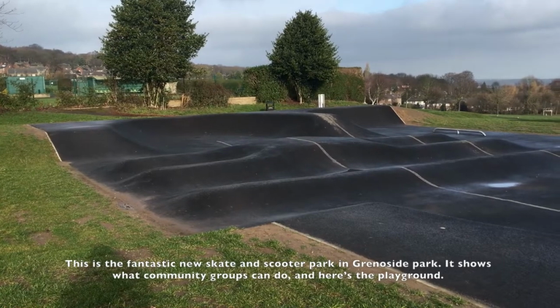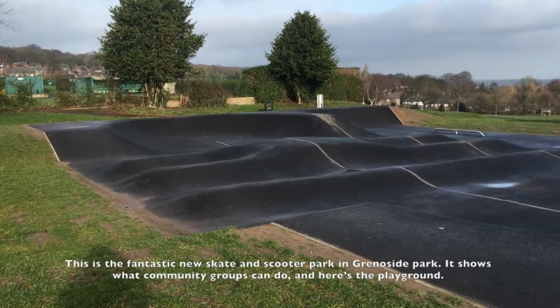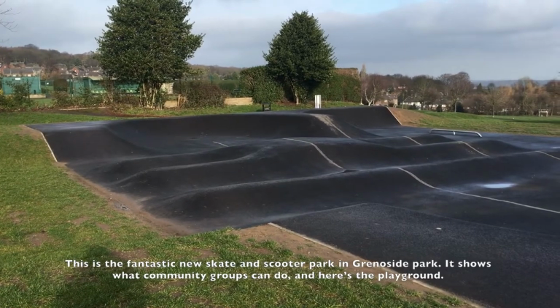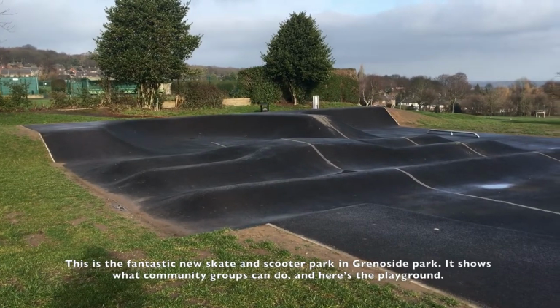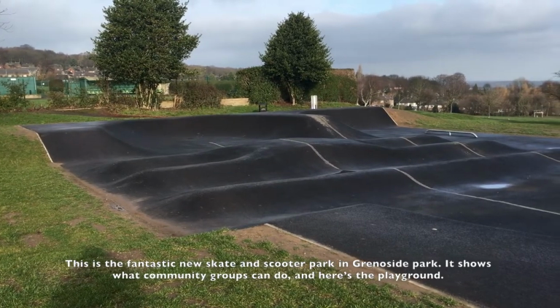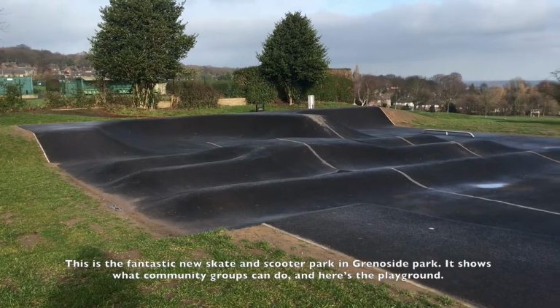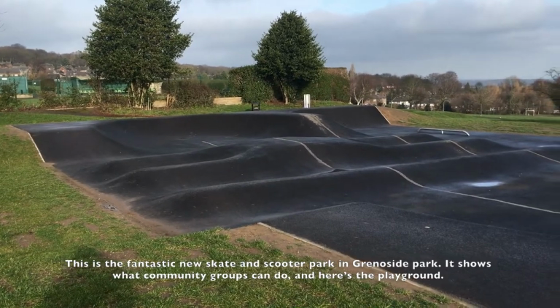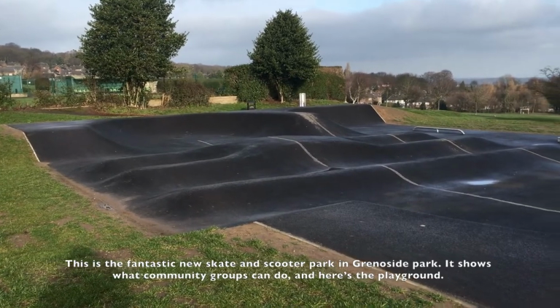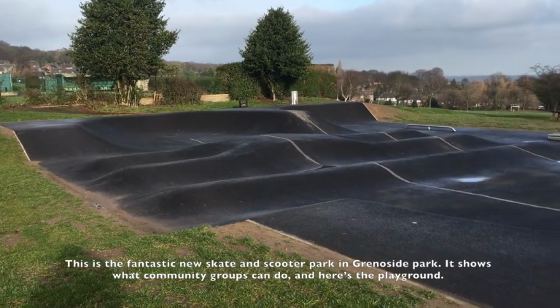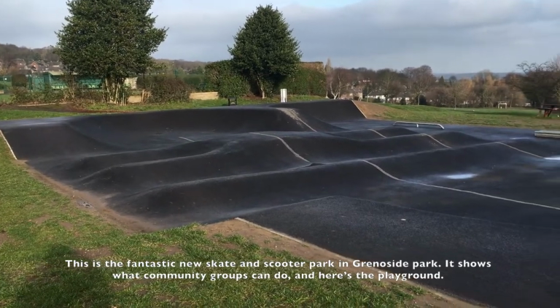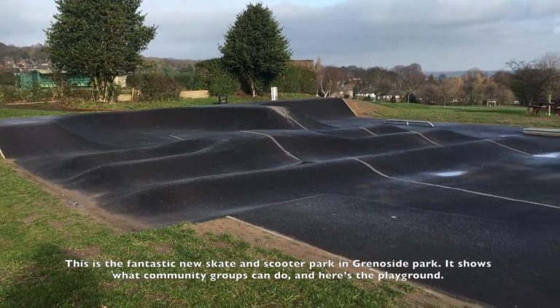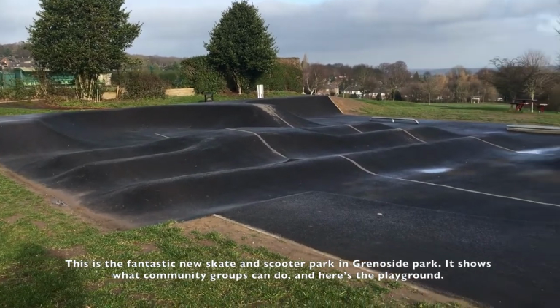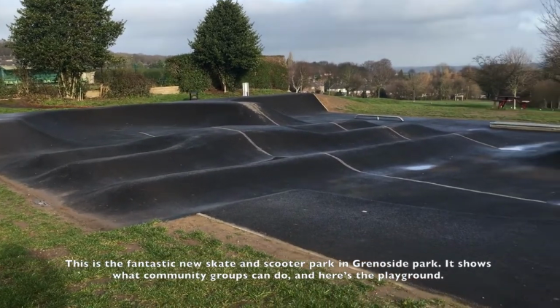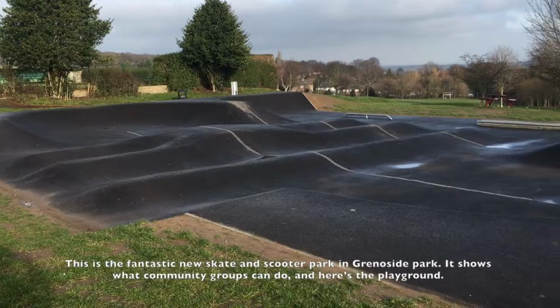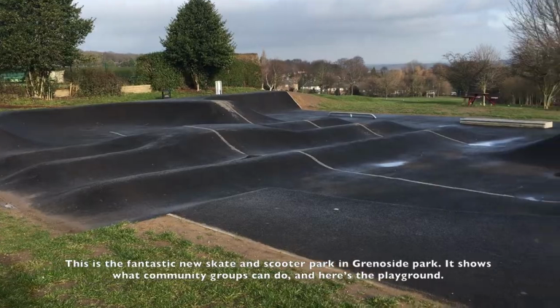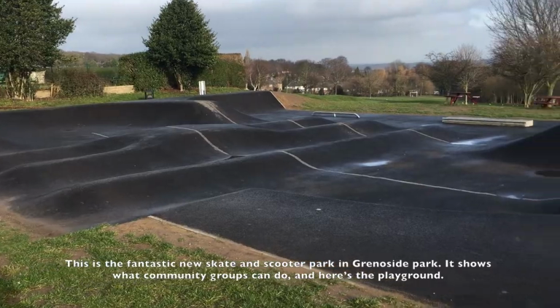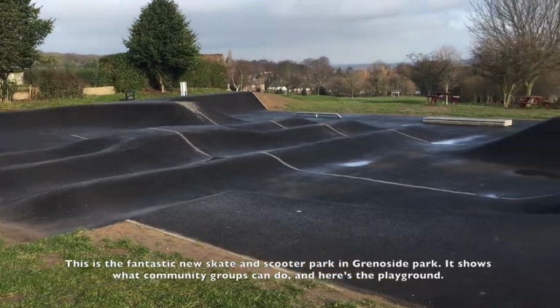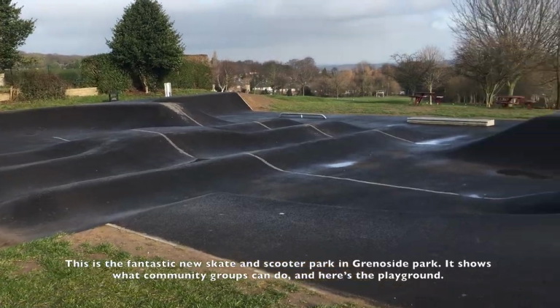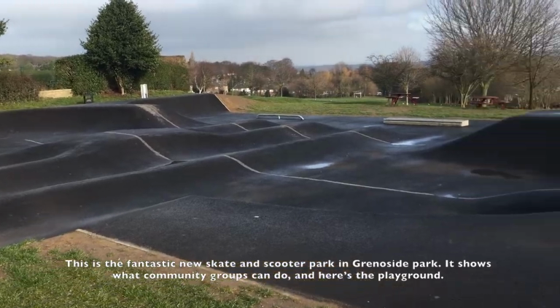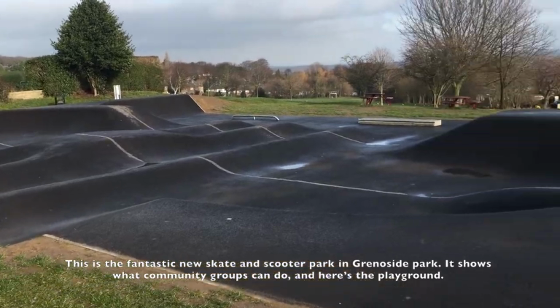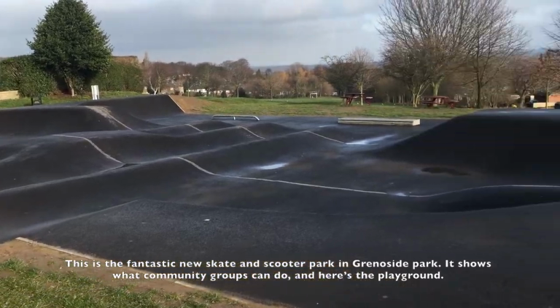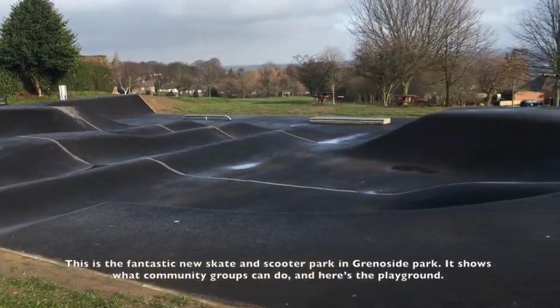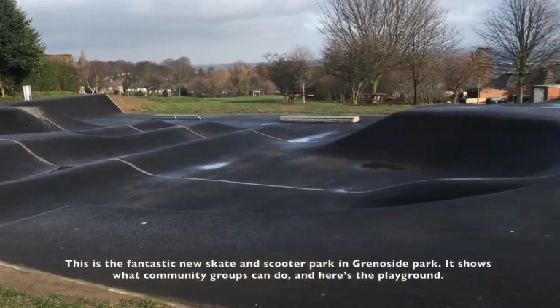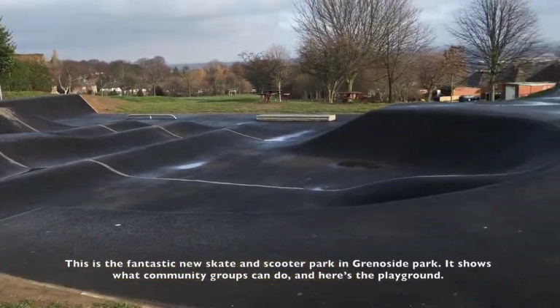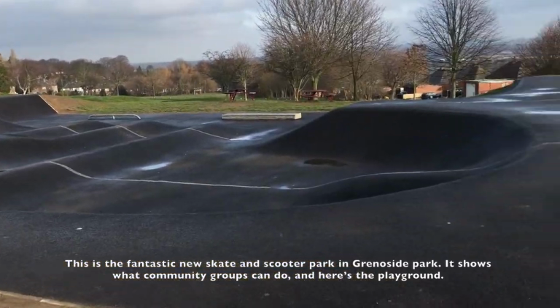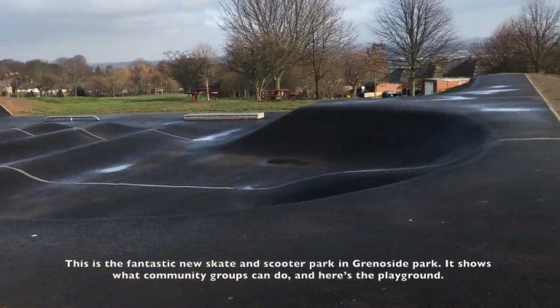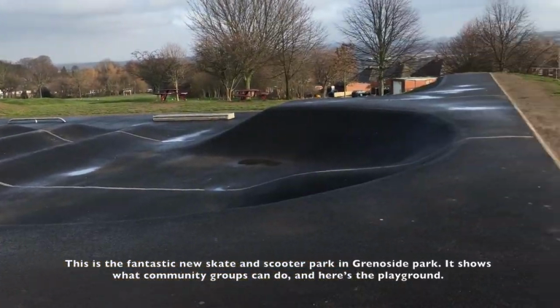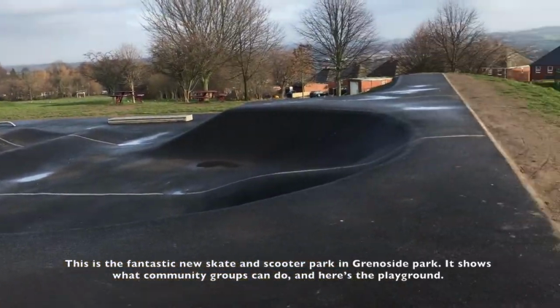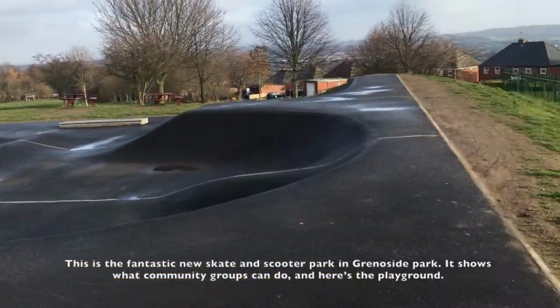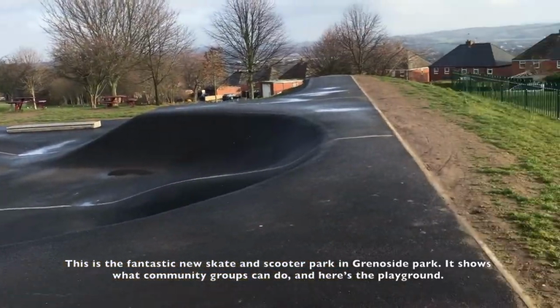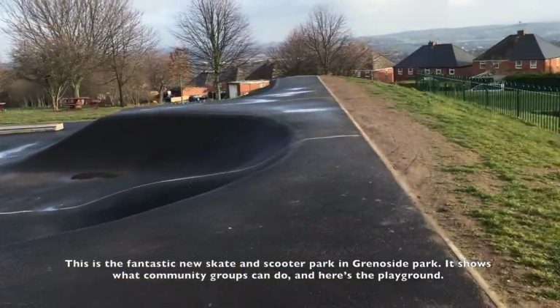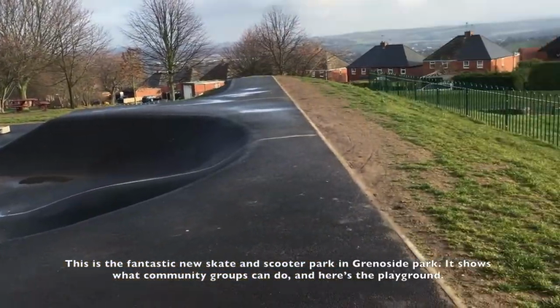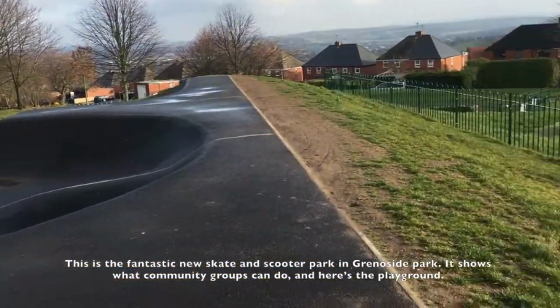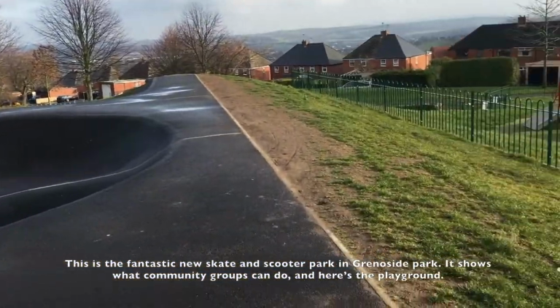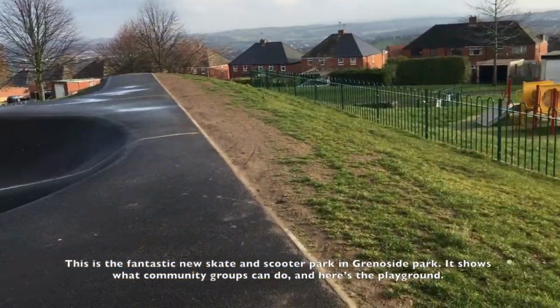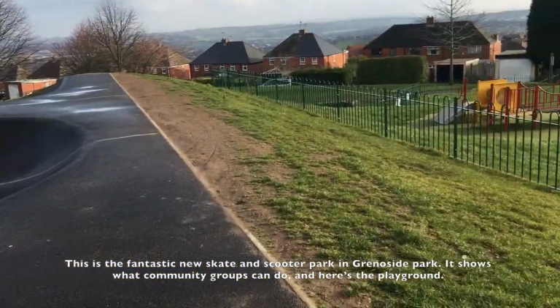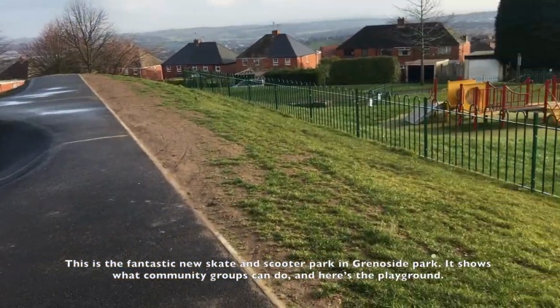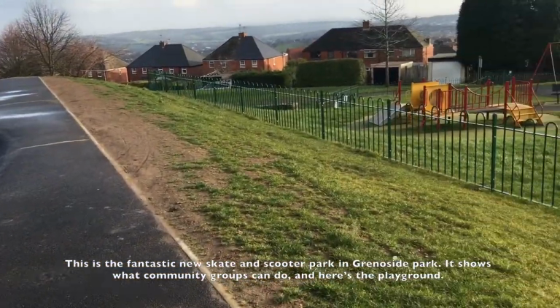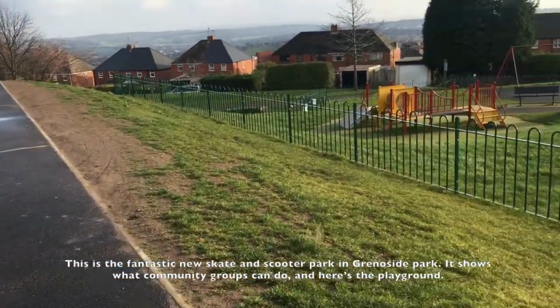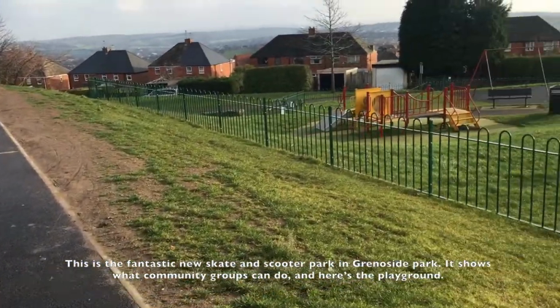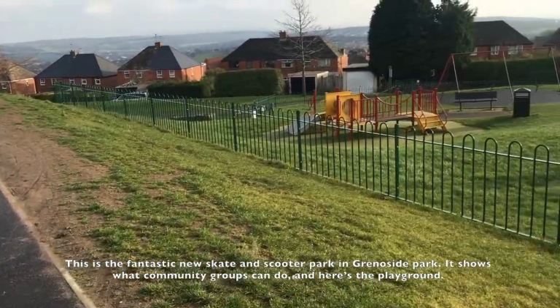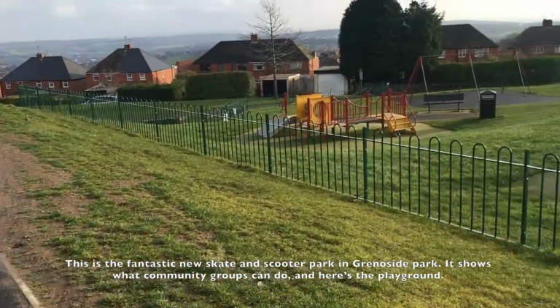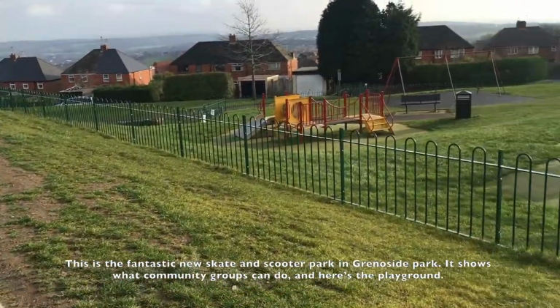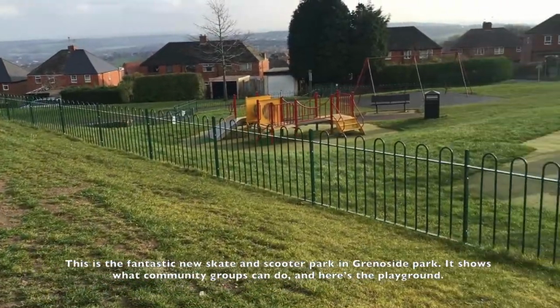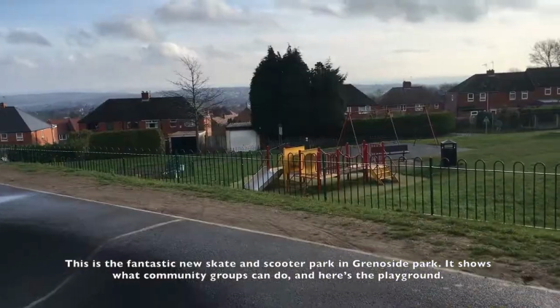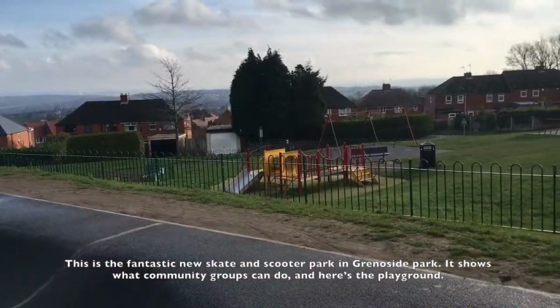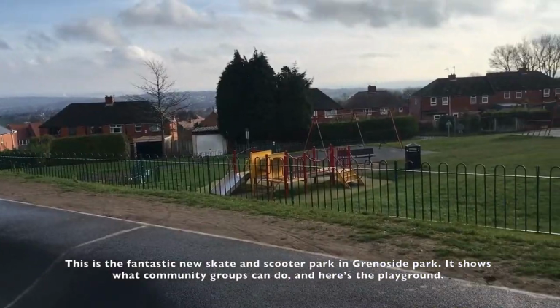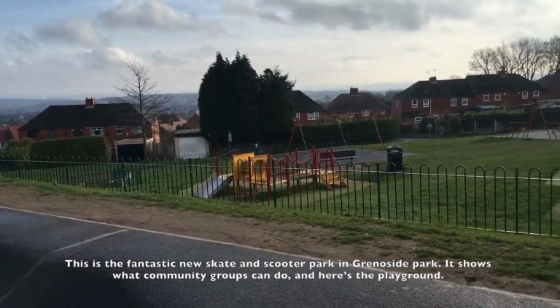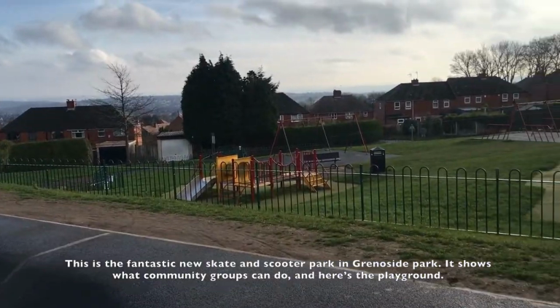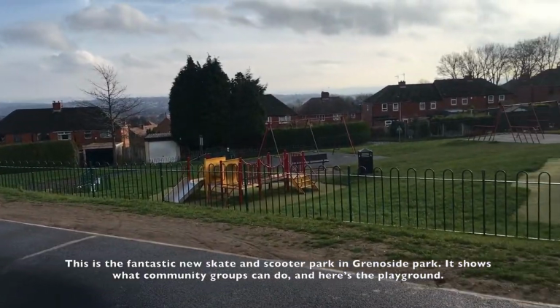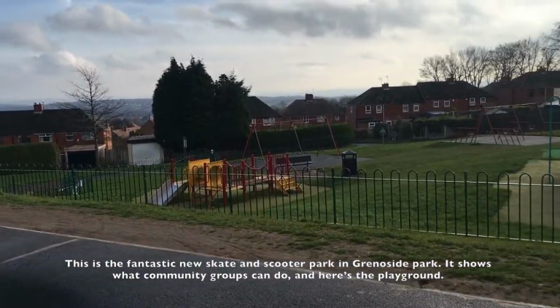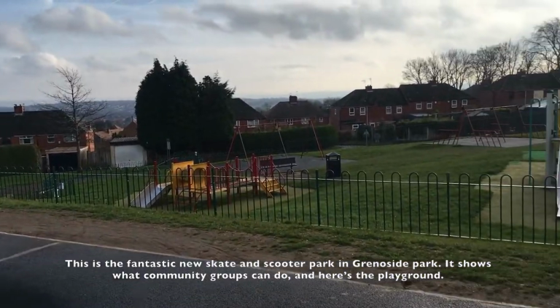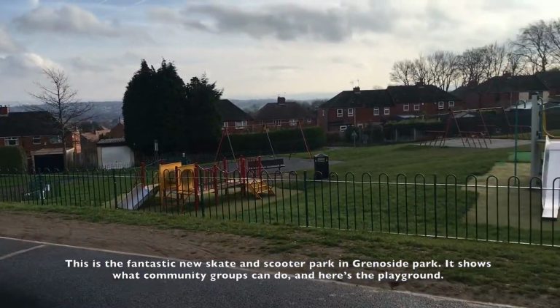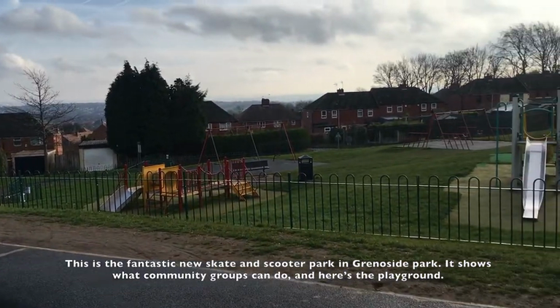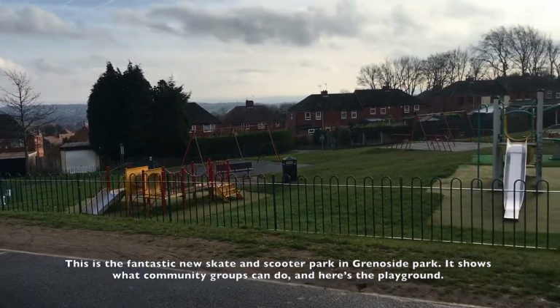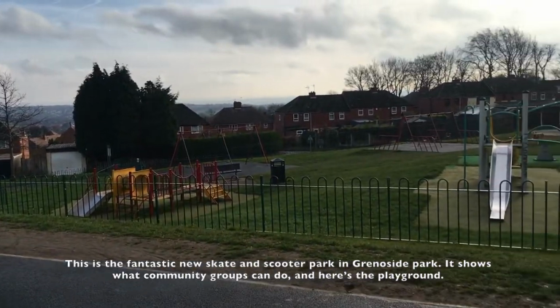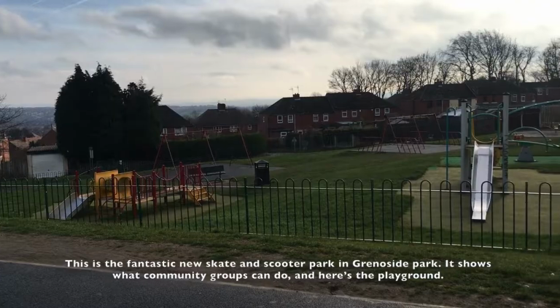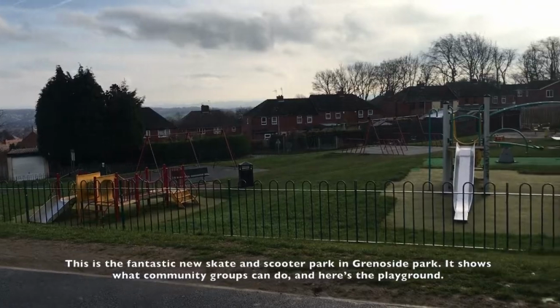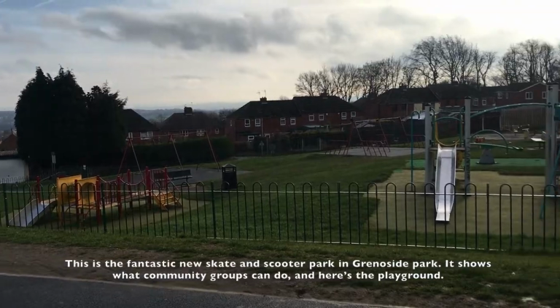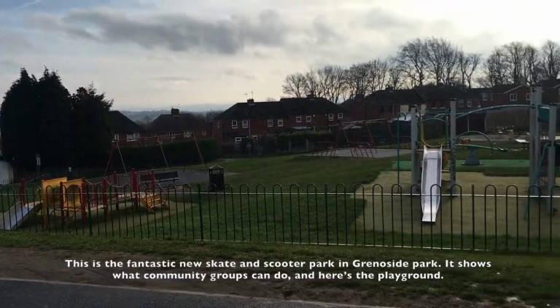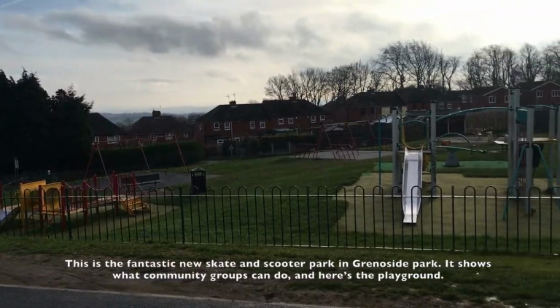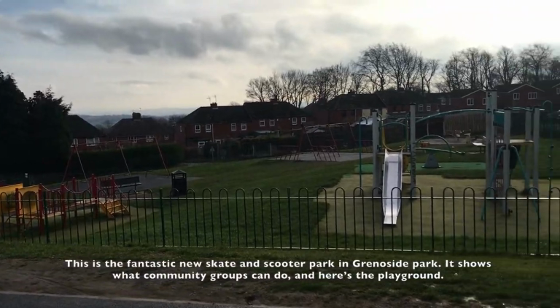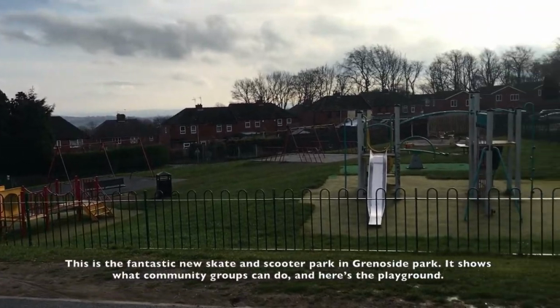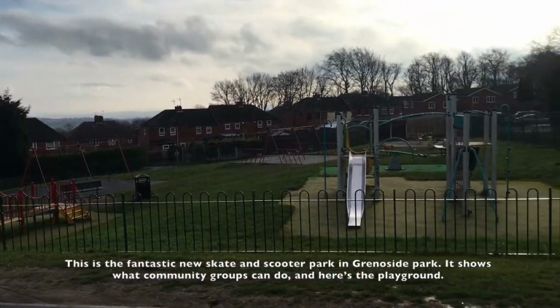This is the fantastic new skate and scooter park in Grenoside Park. It shows what community groups can do. And here's the playground.